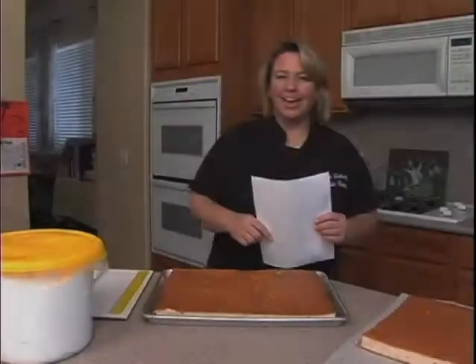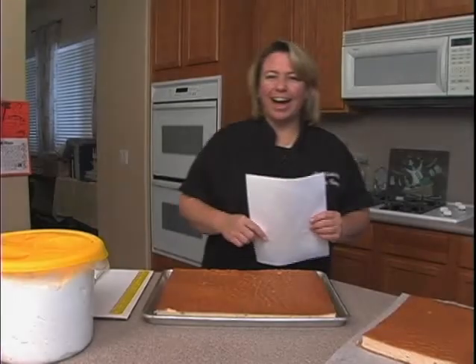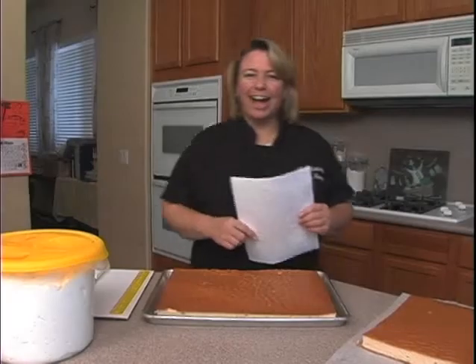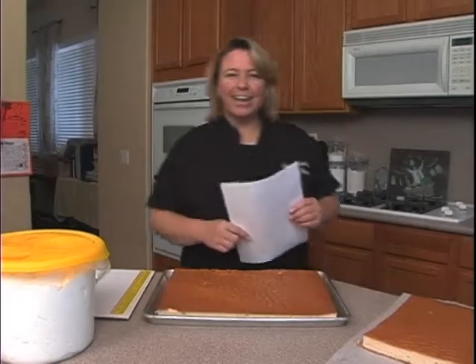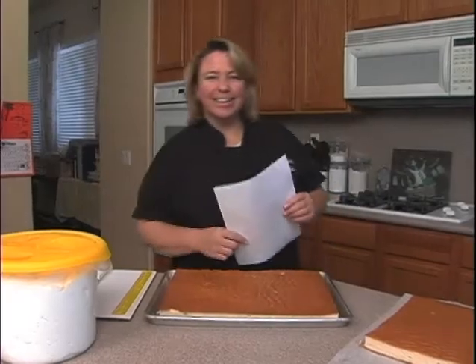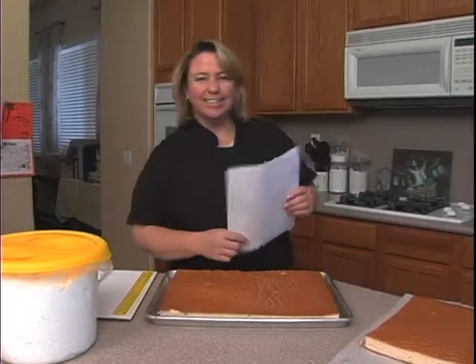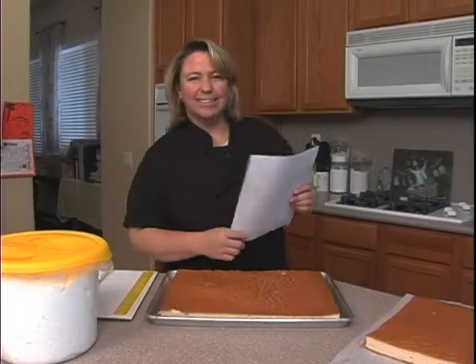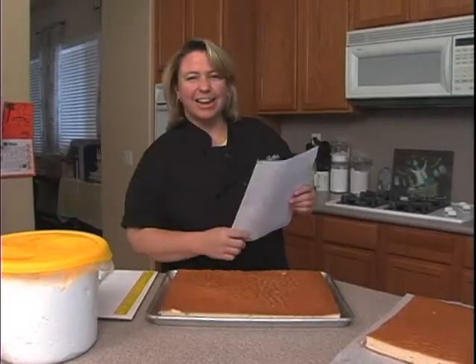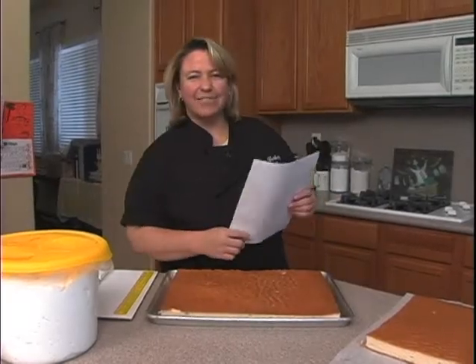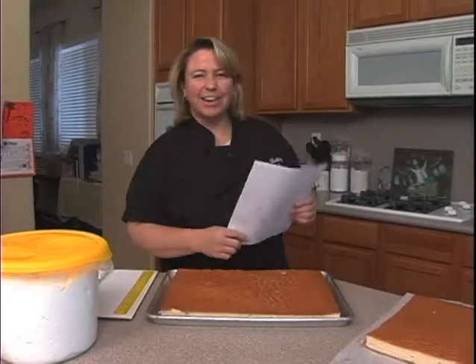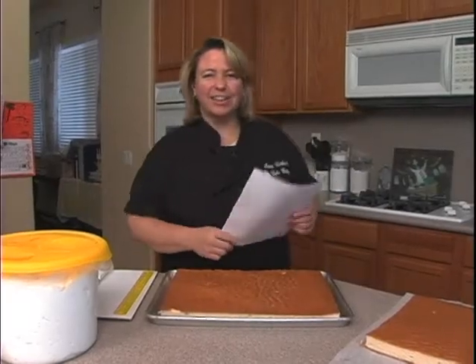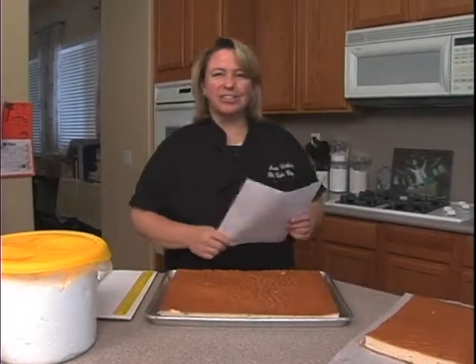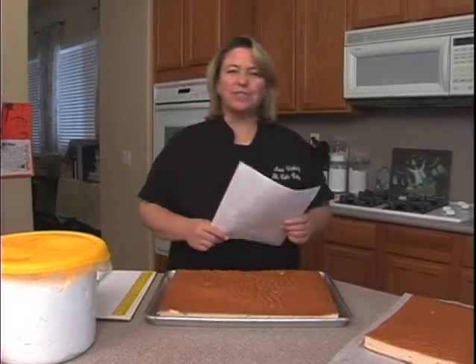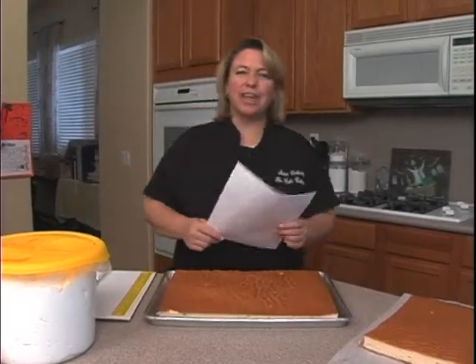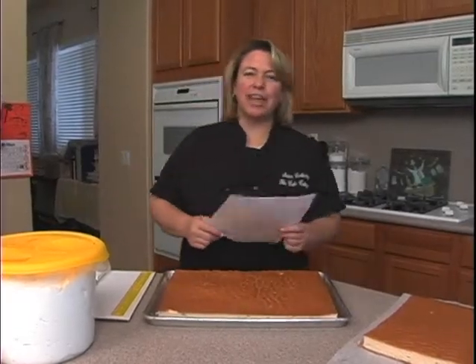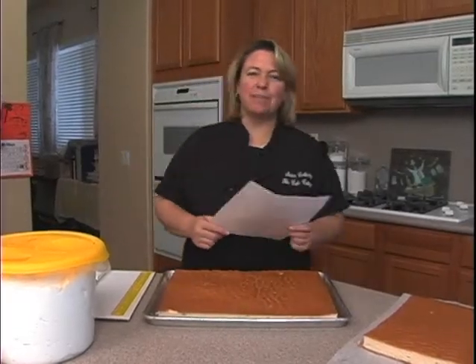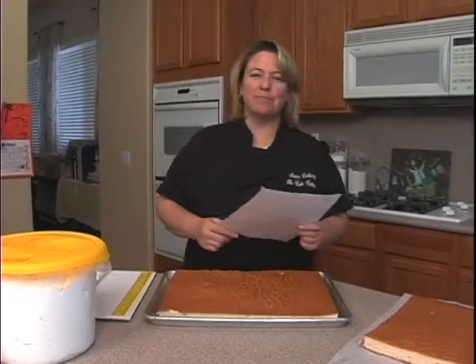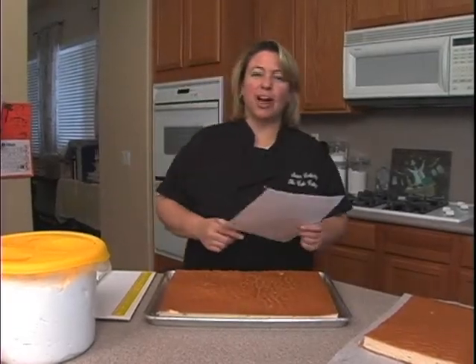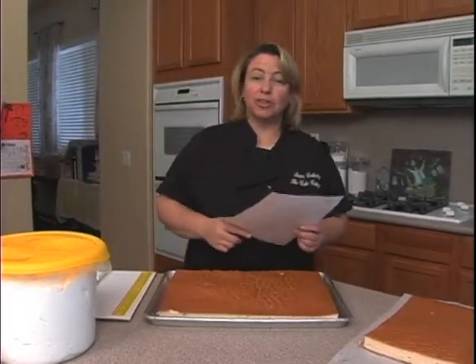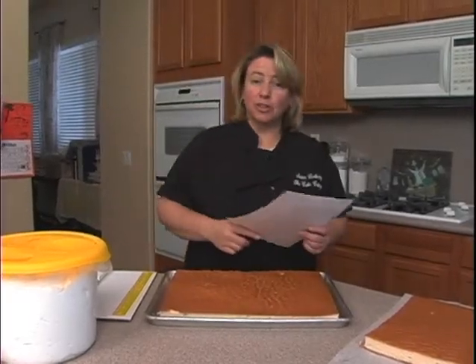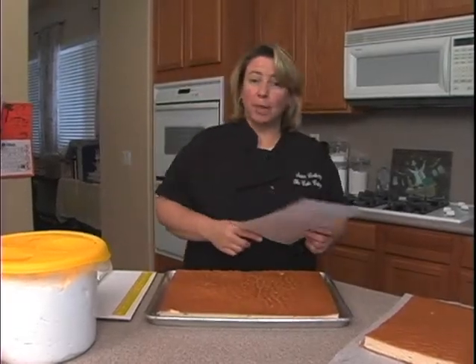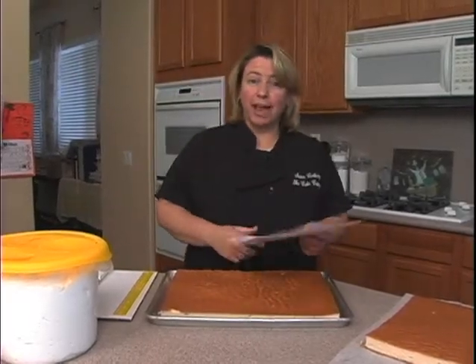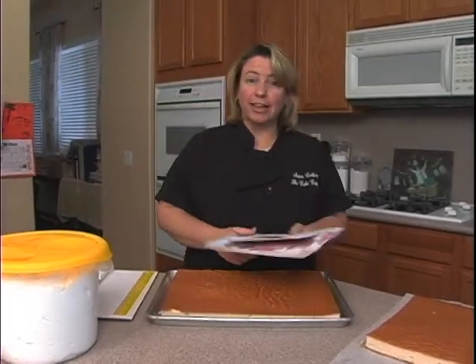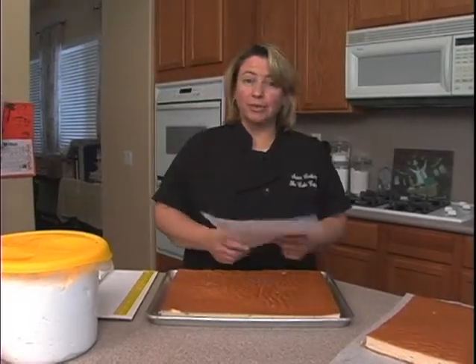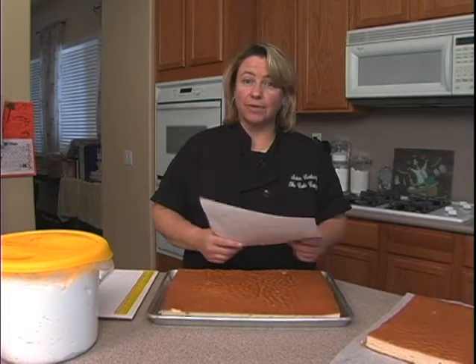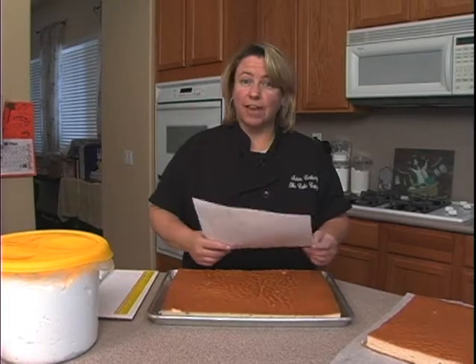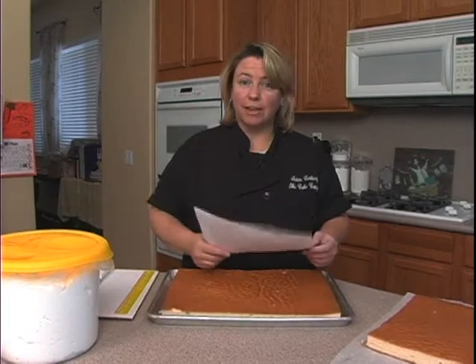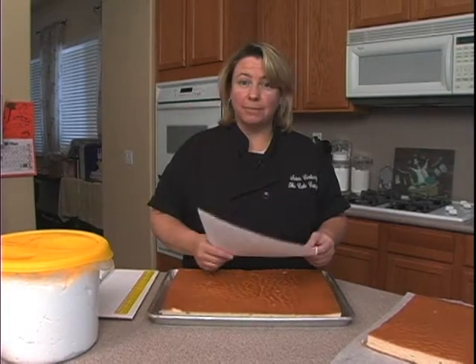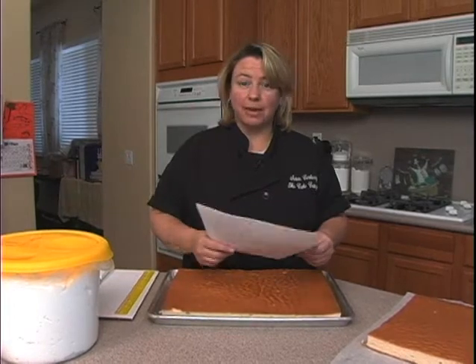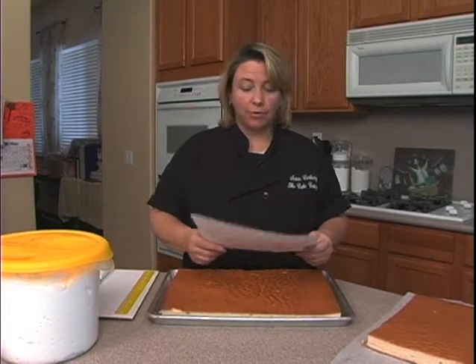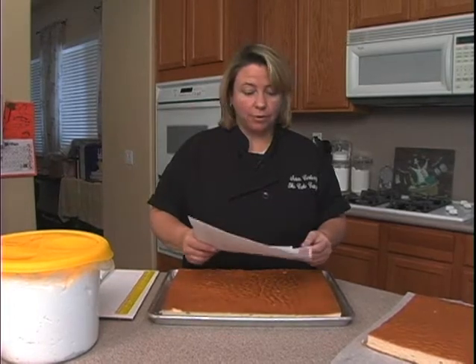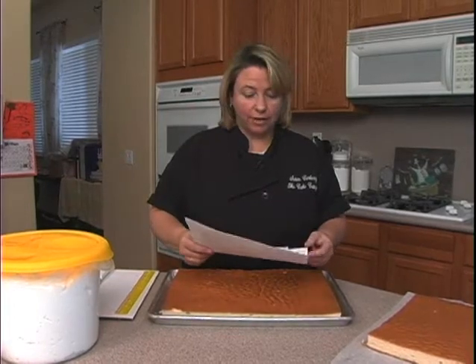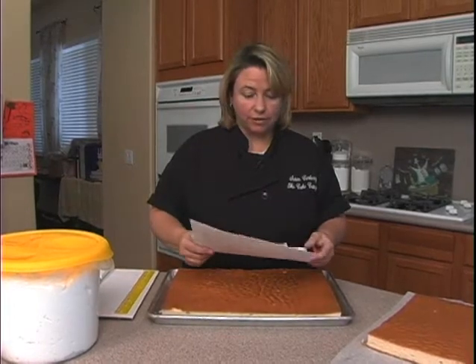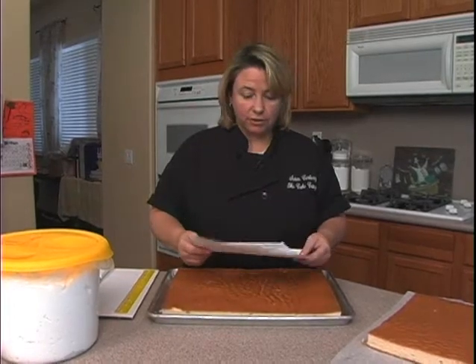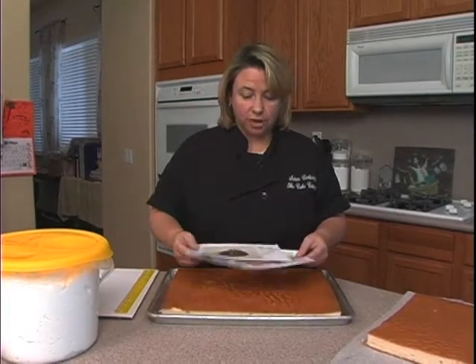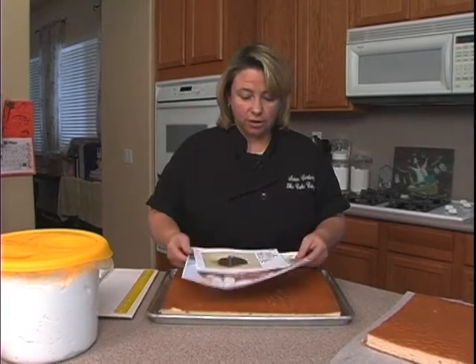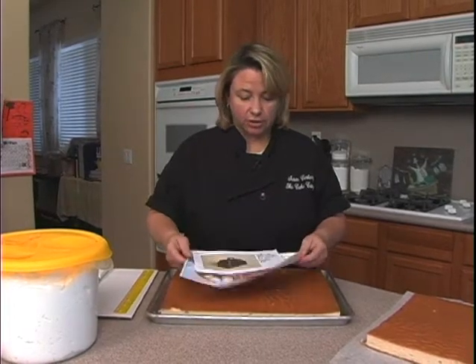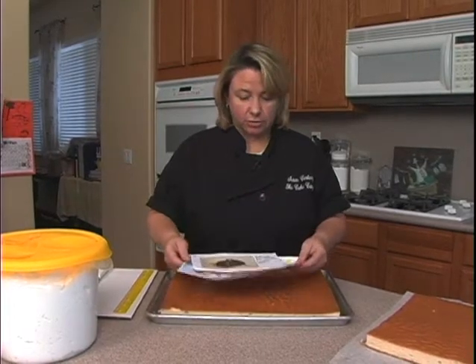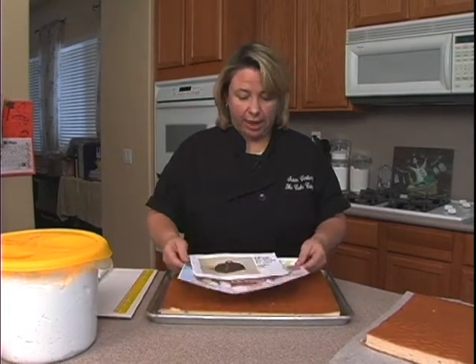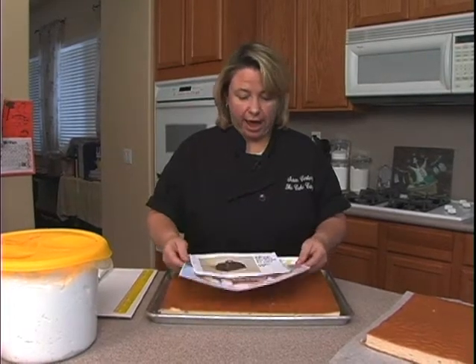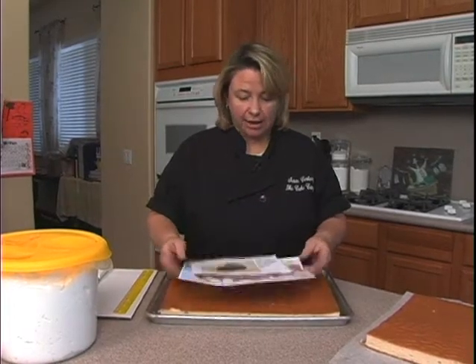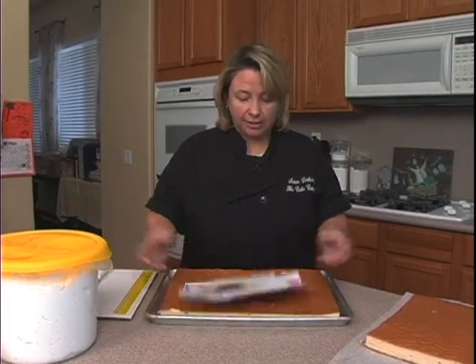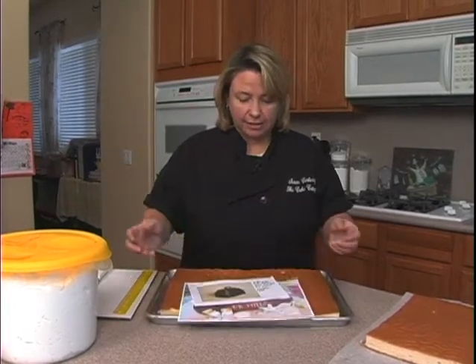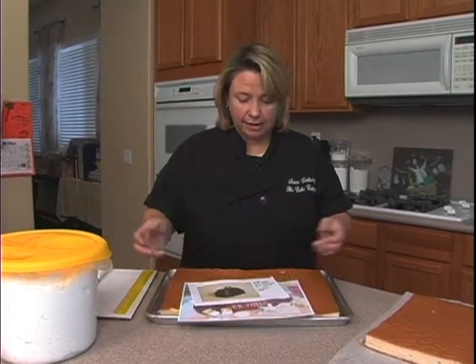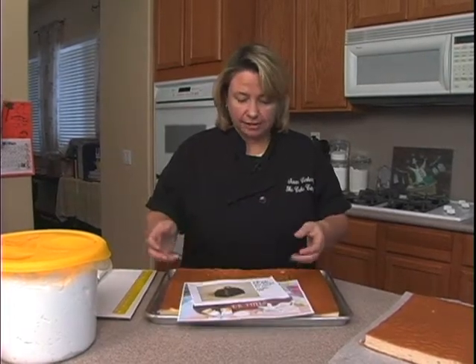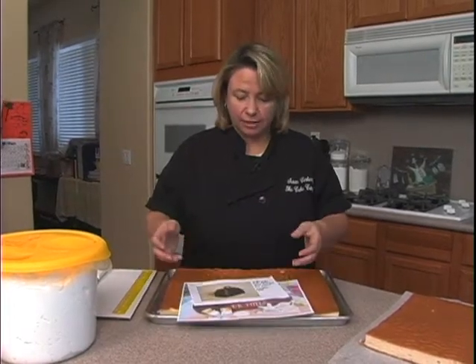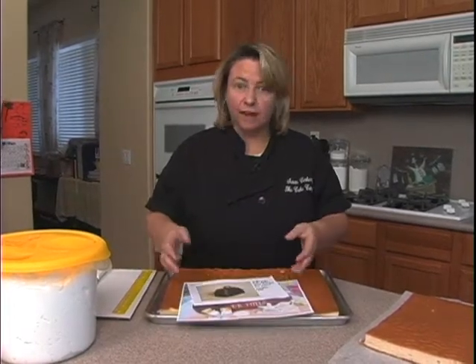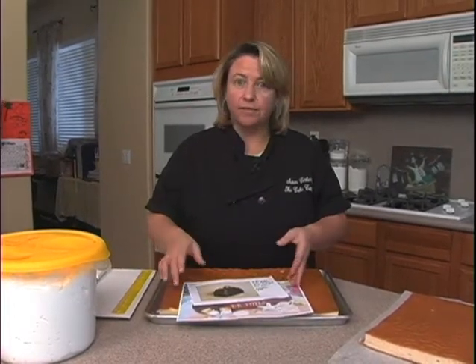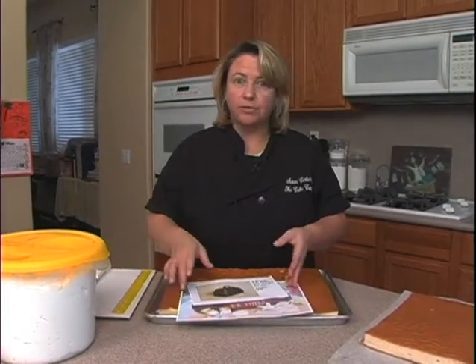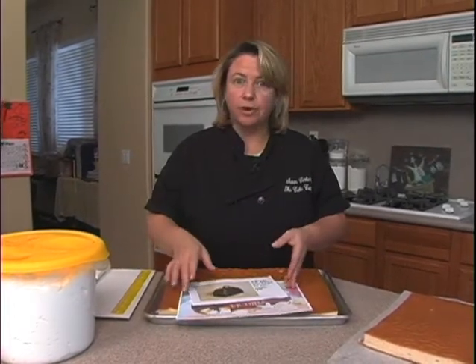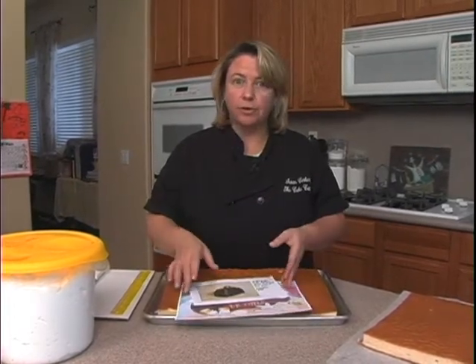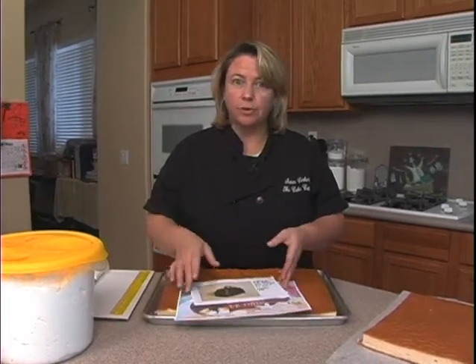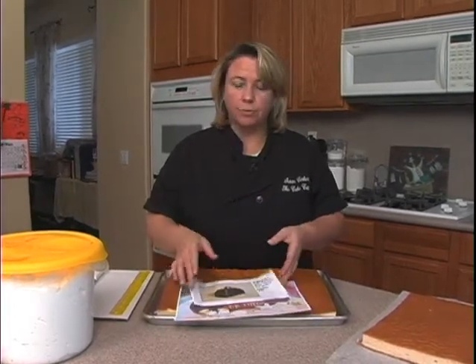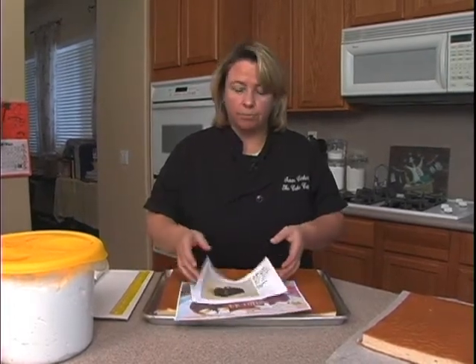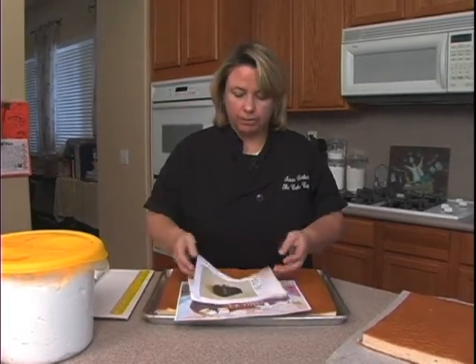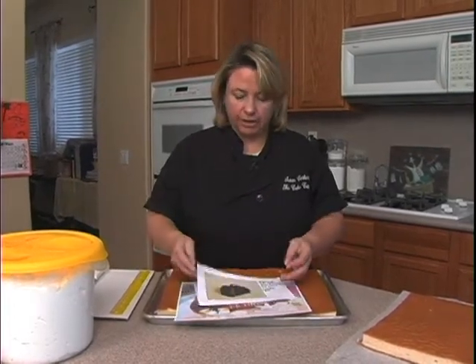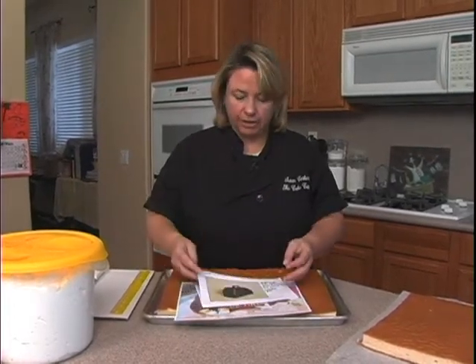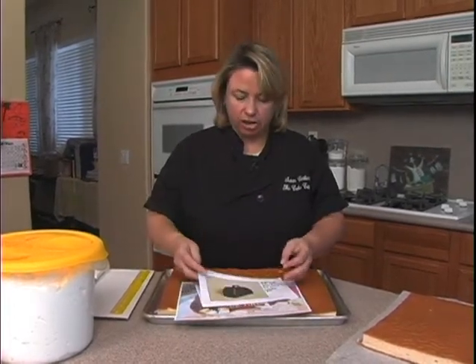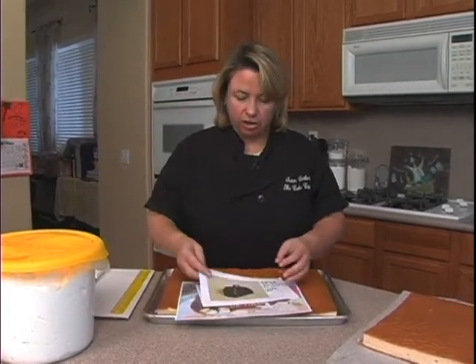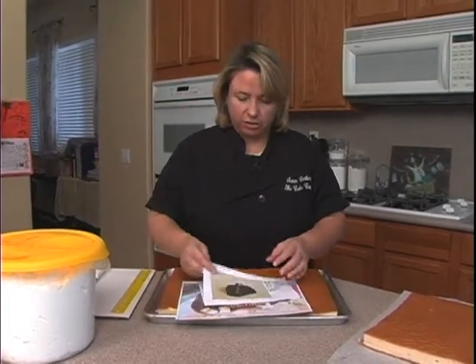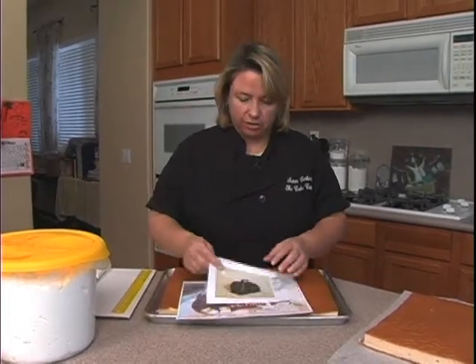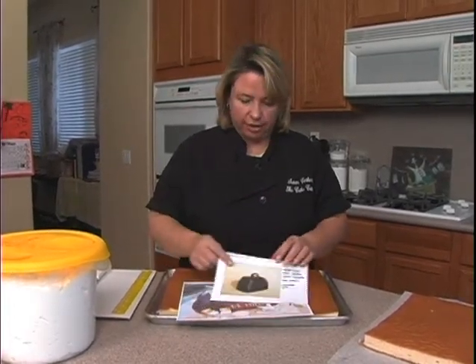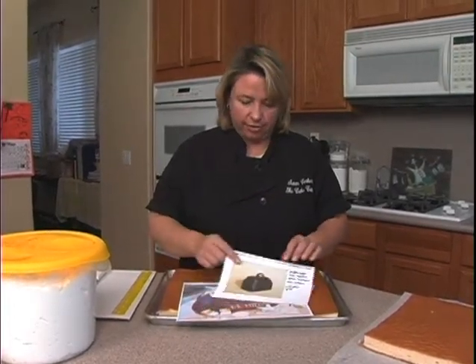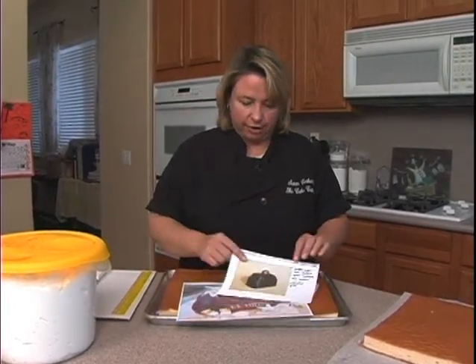Hi! Today we're going to do a doctor's bag because we've had many requests for doctor's bags. I guess a lot of you know plenty of doctors out there.